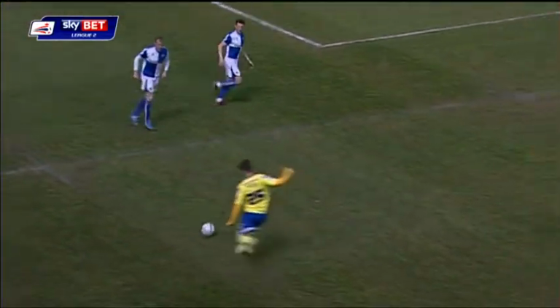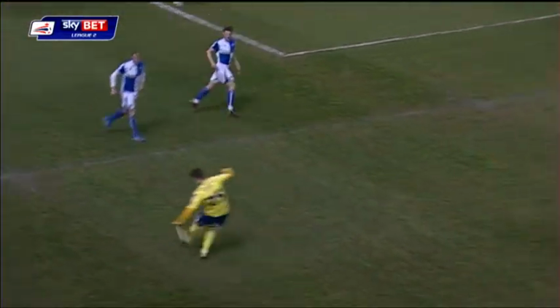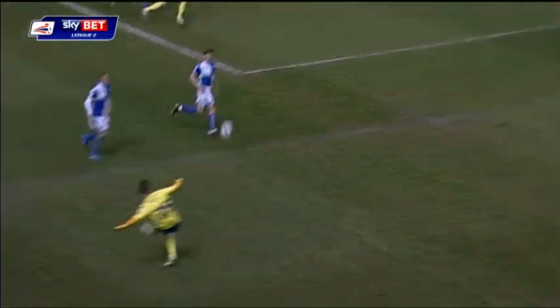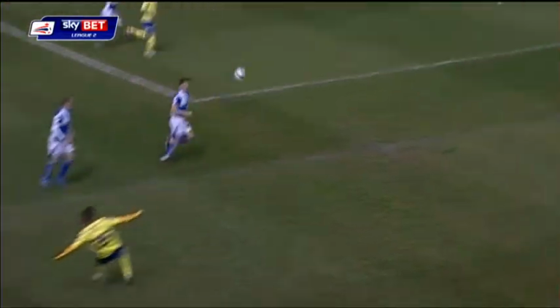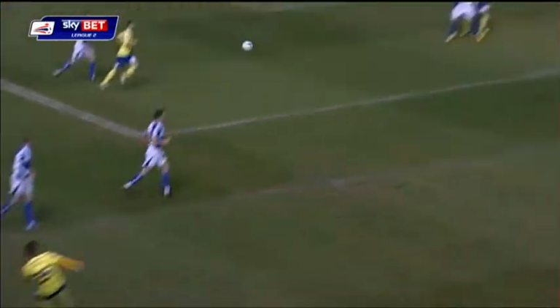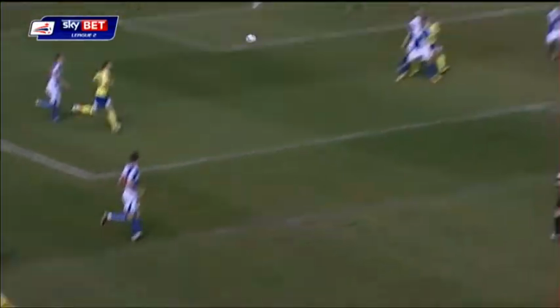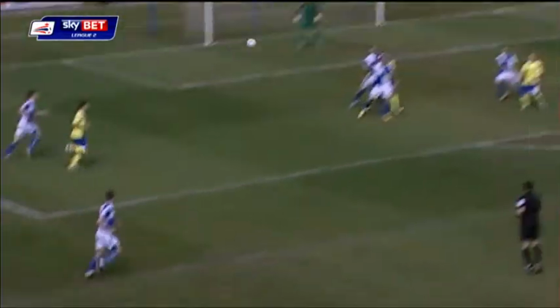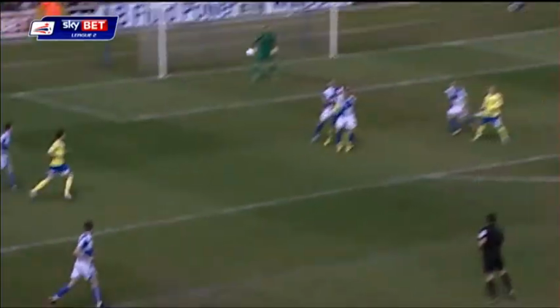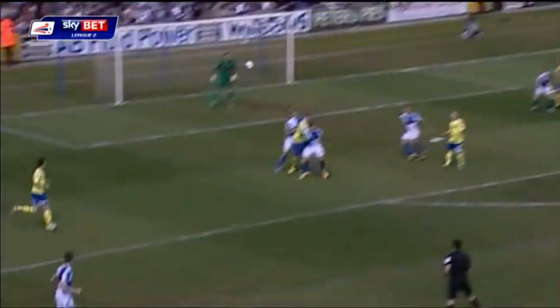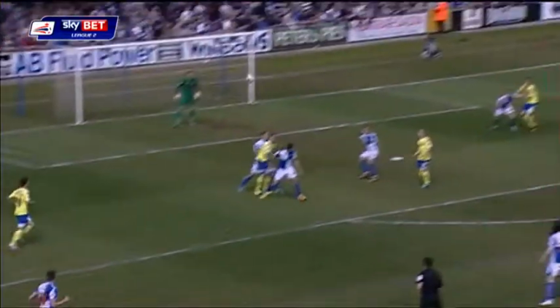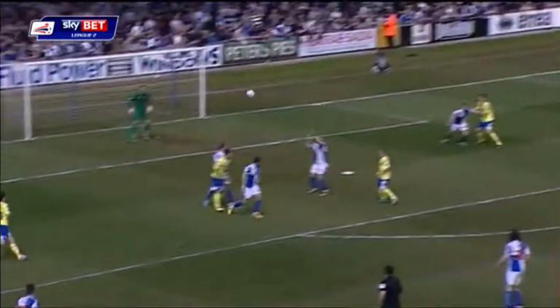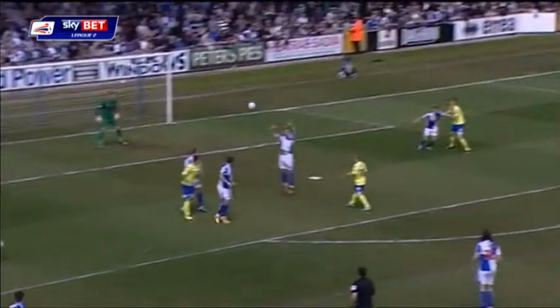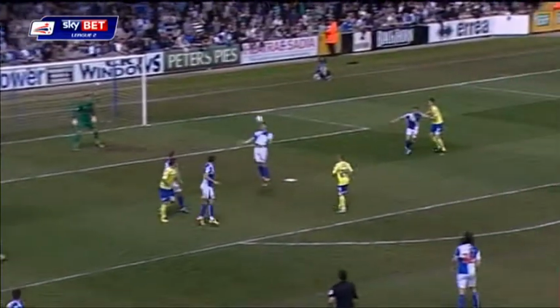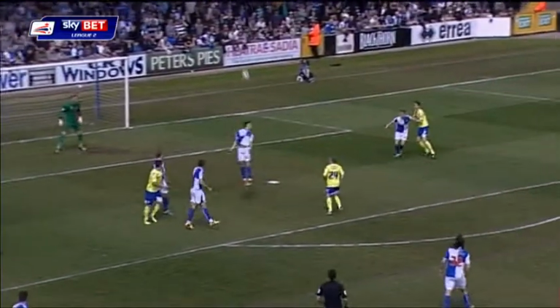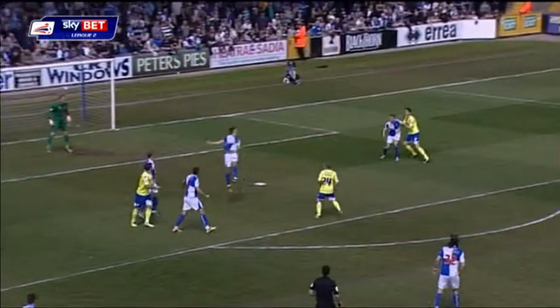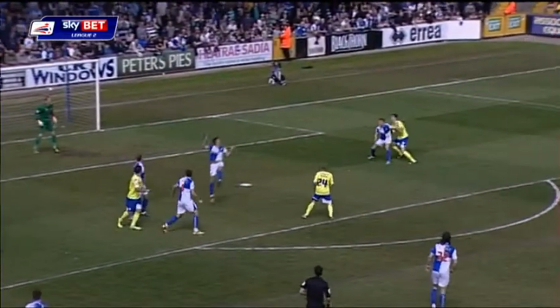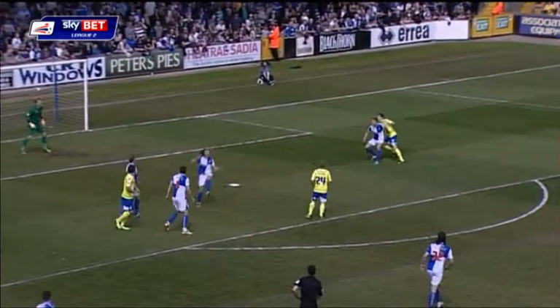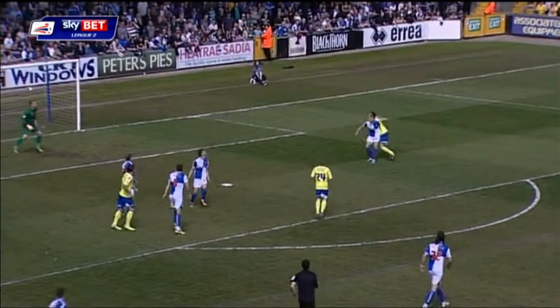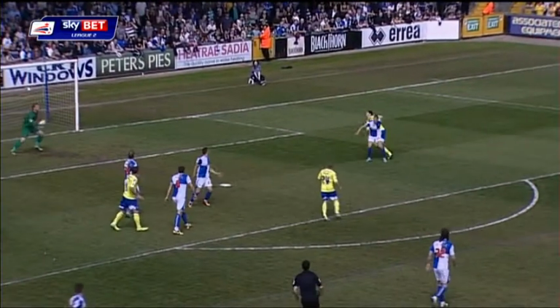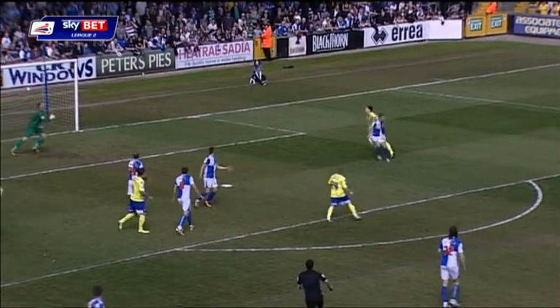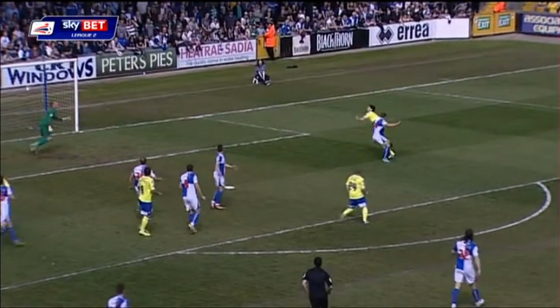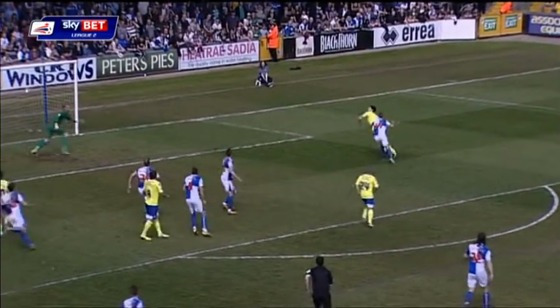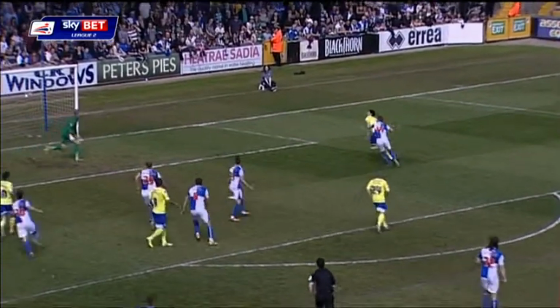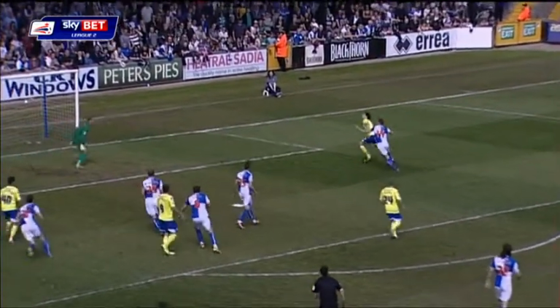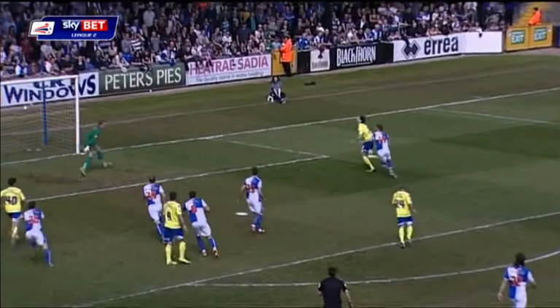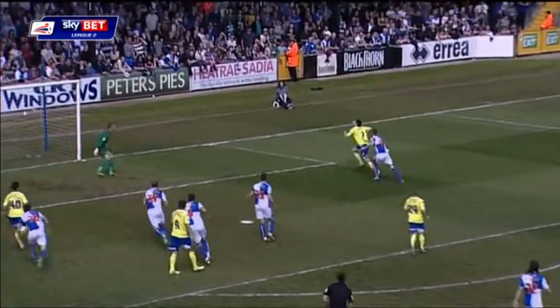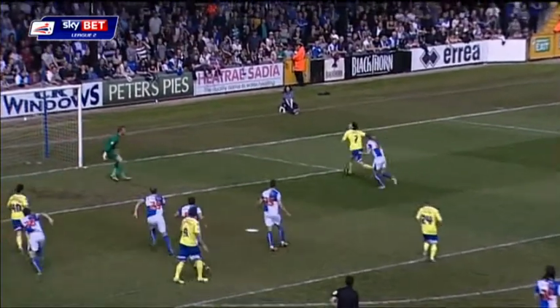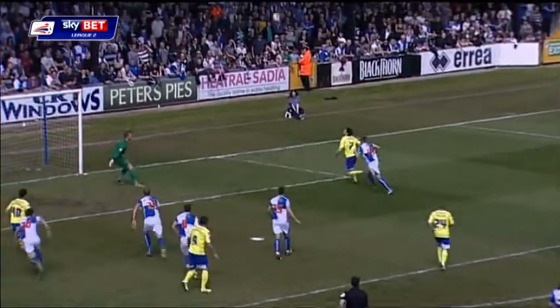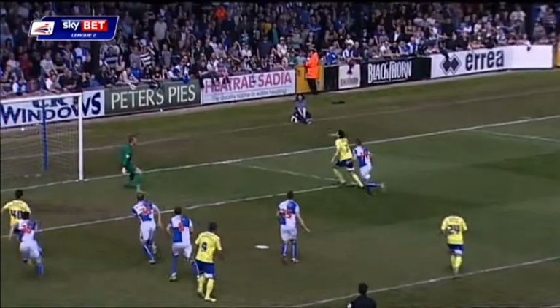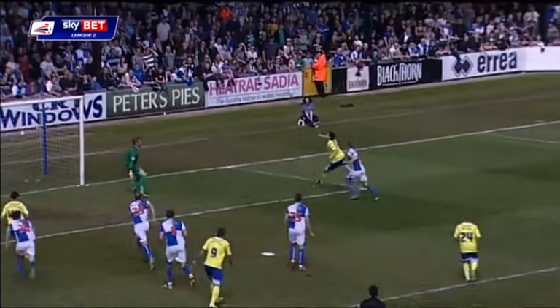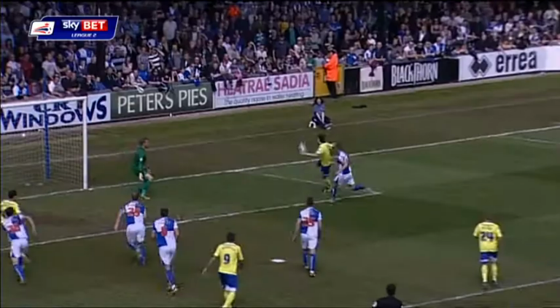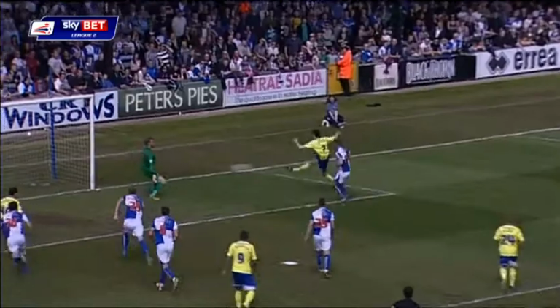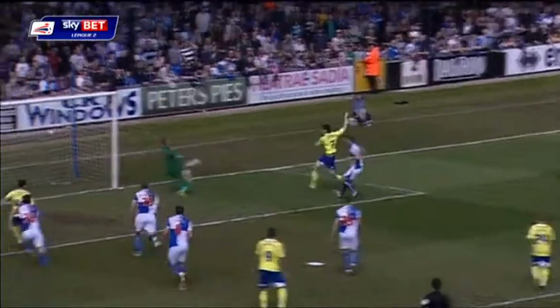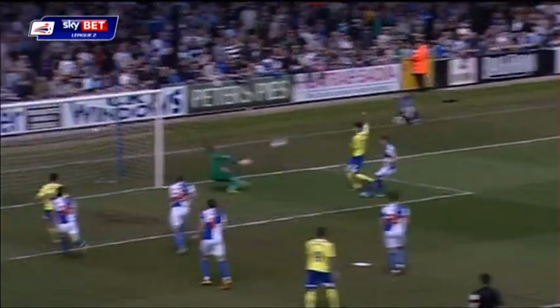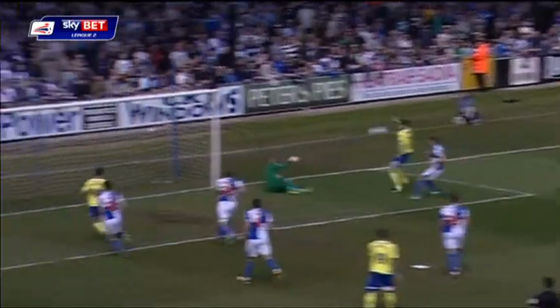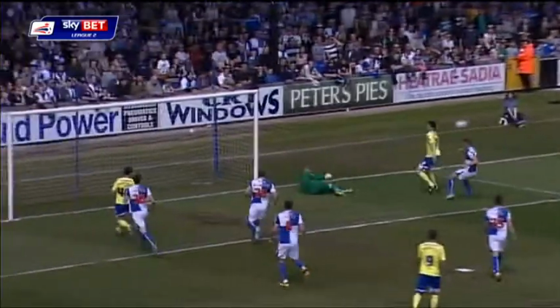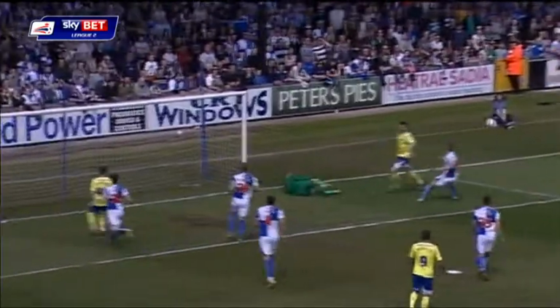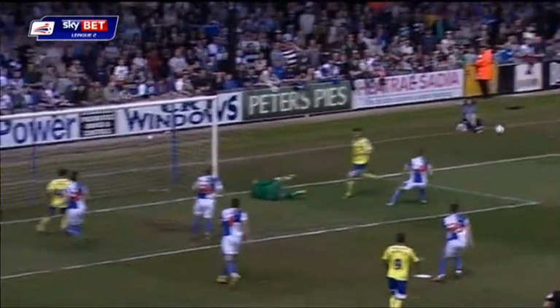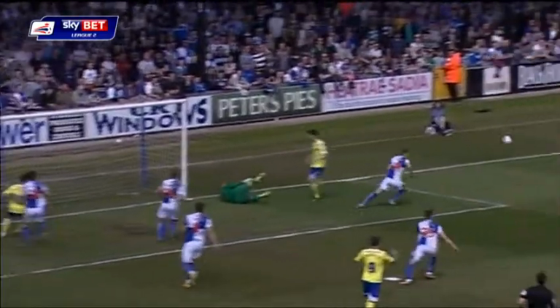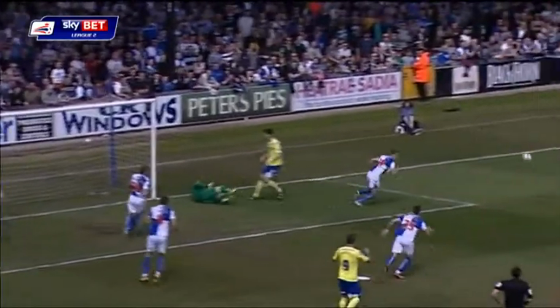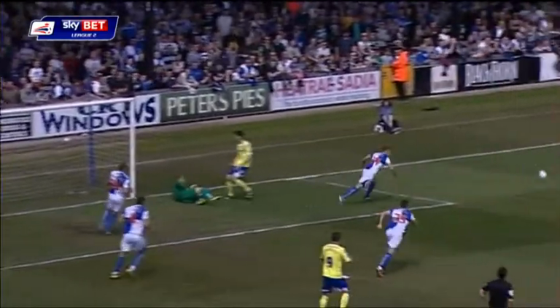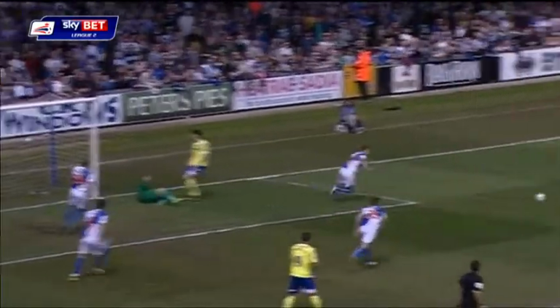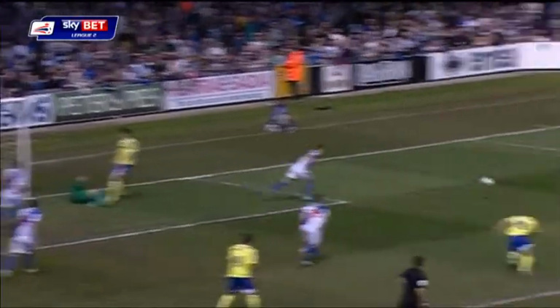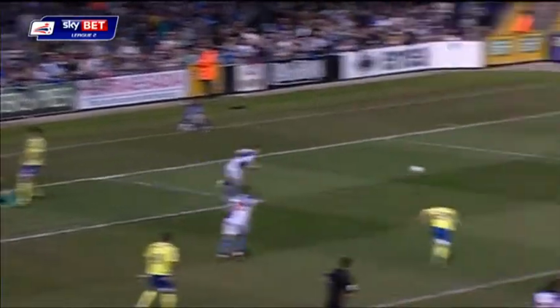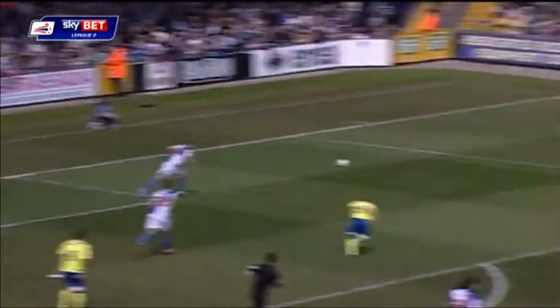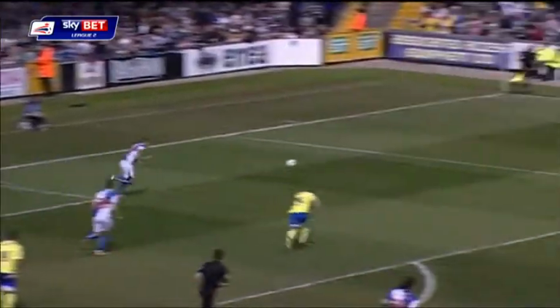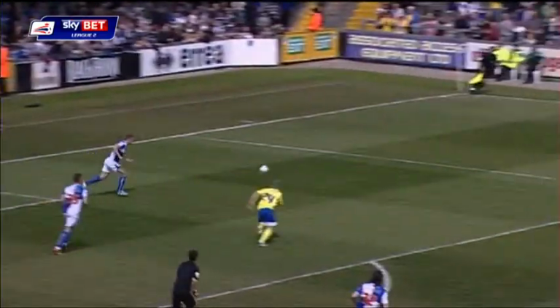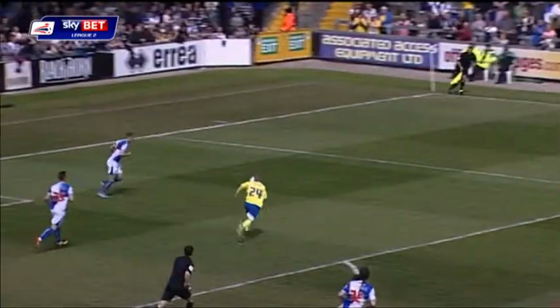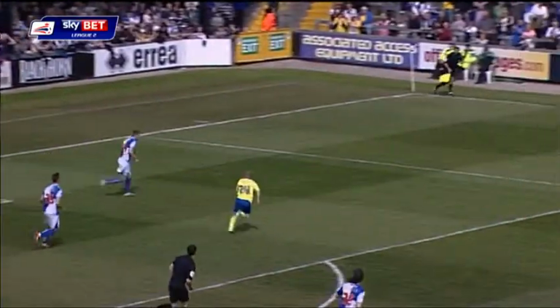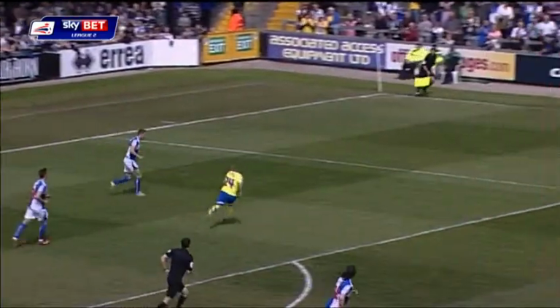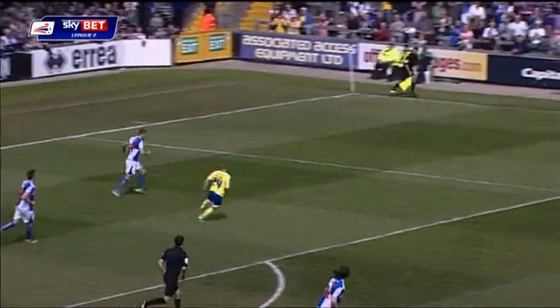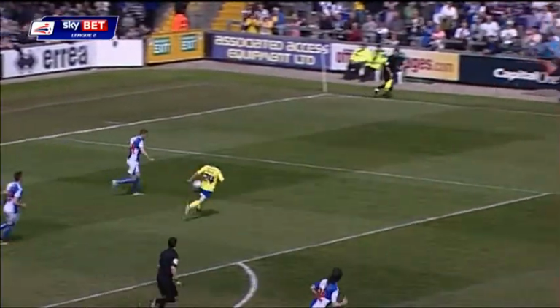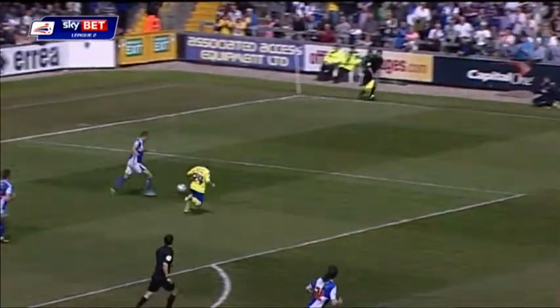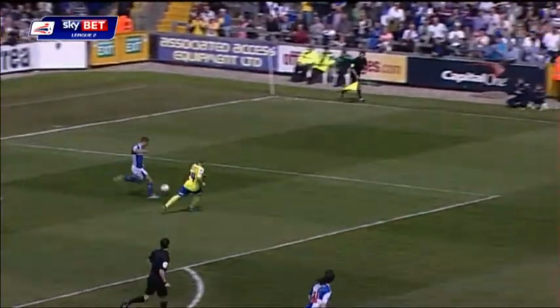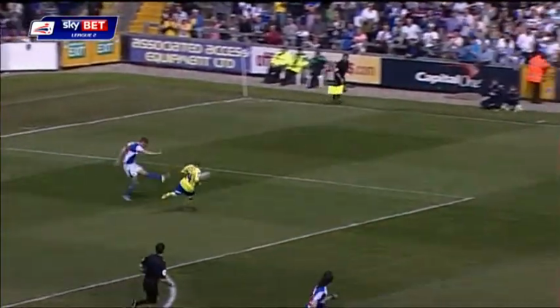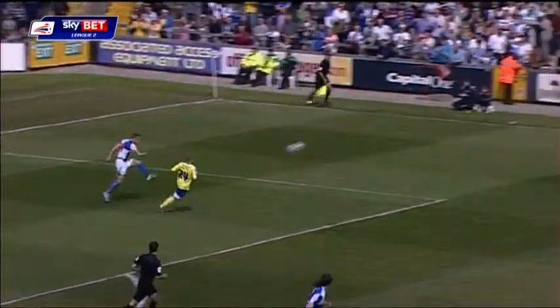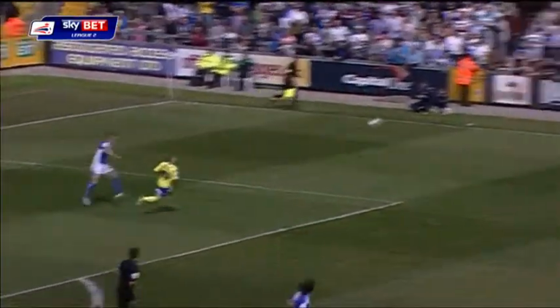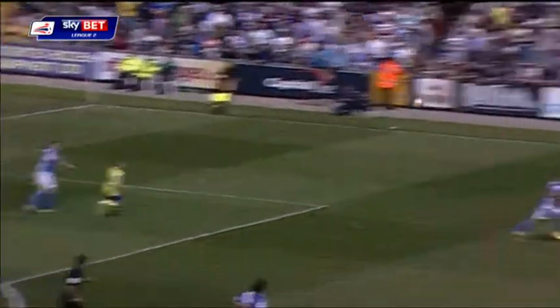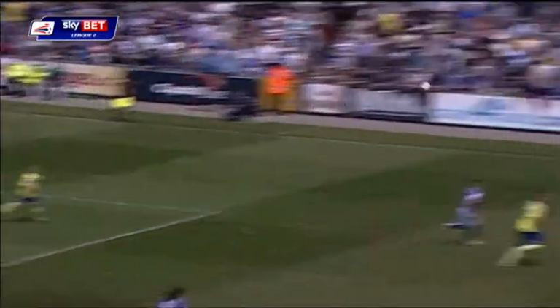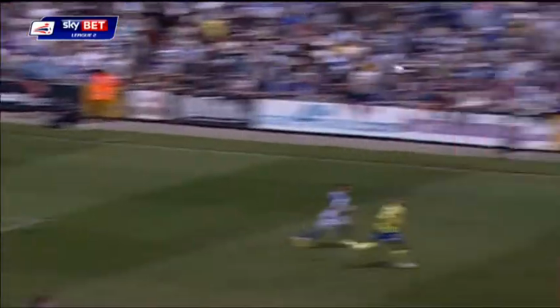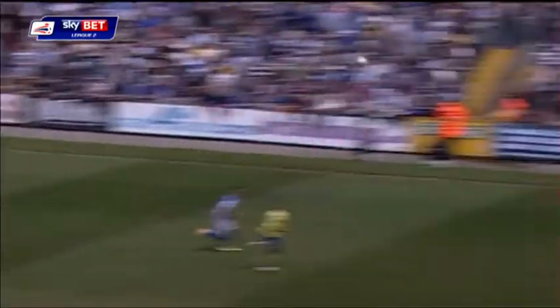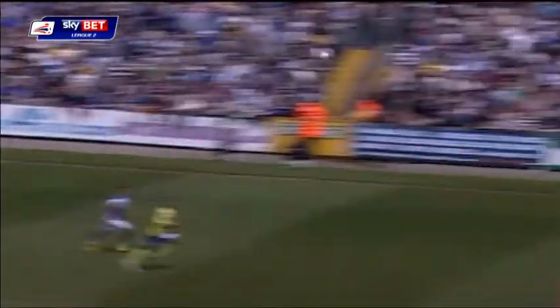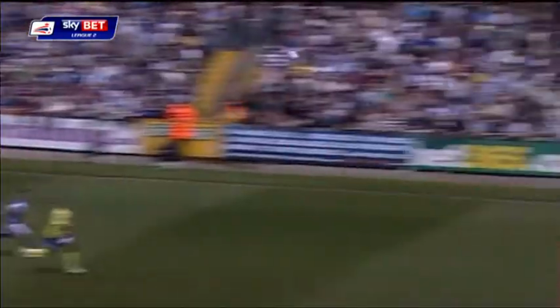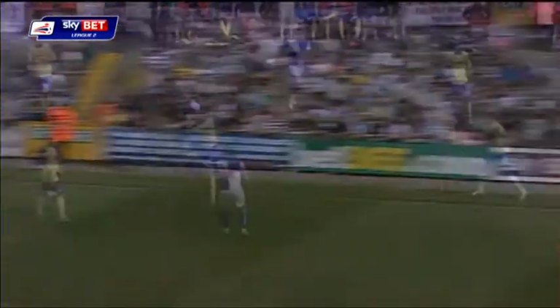Good ball in. Still not clear and it's straight at the goalkeeper, but it's still another fine save from Mildenhall.